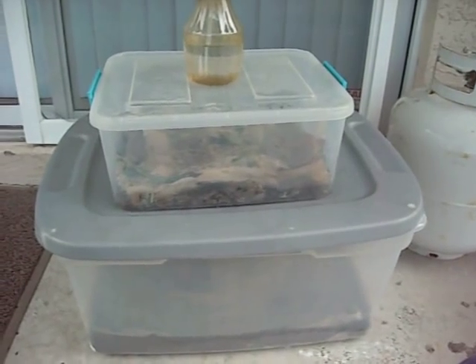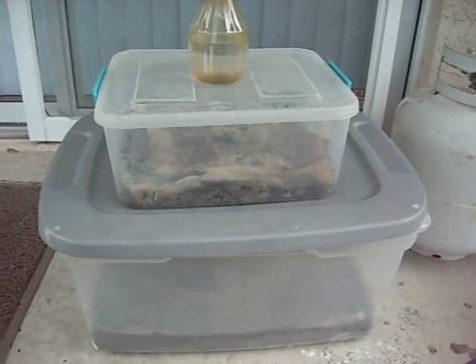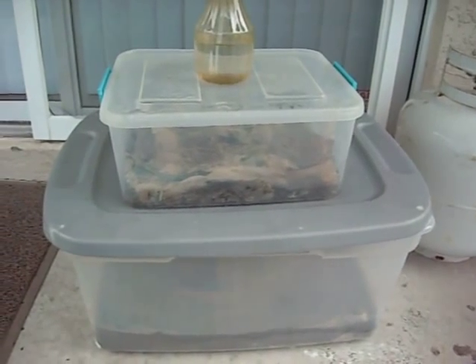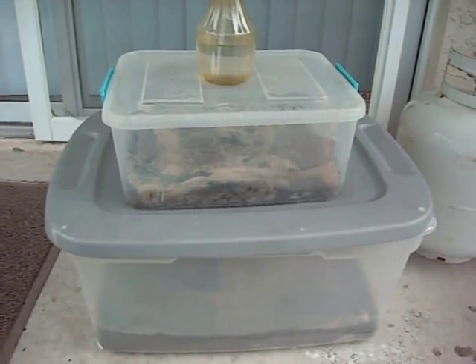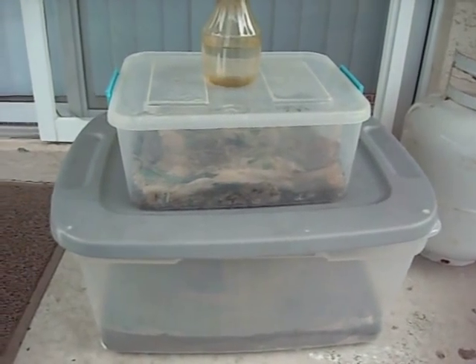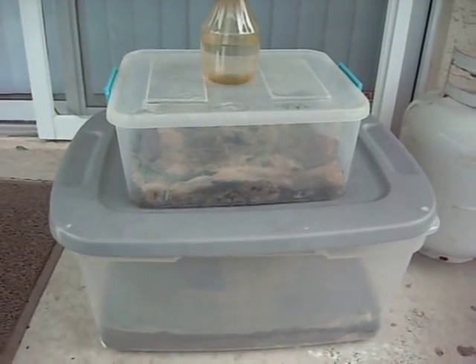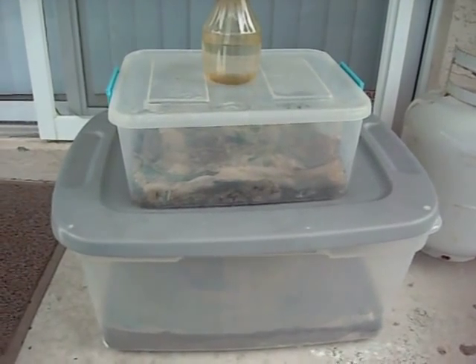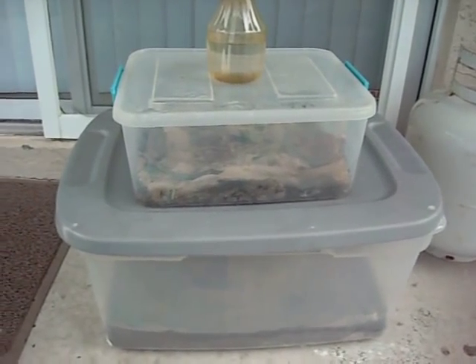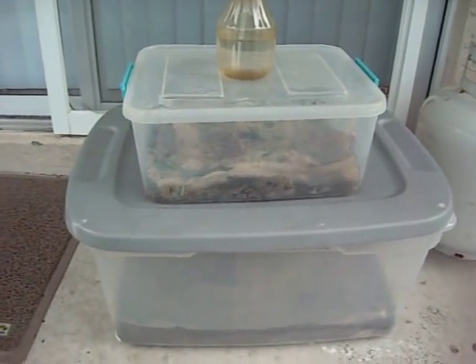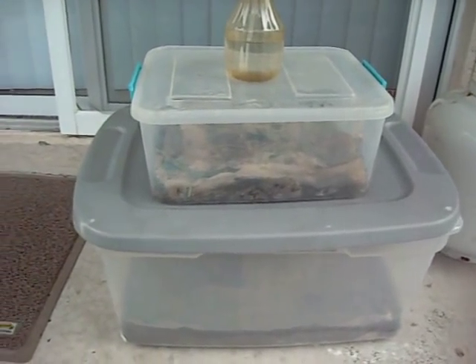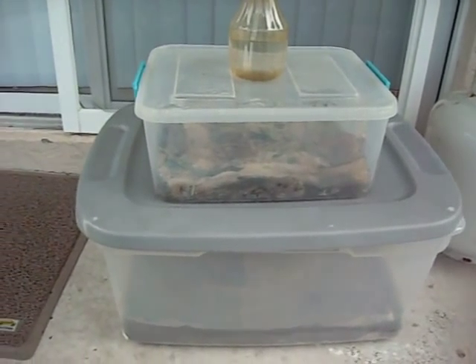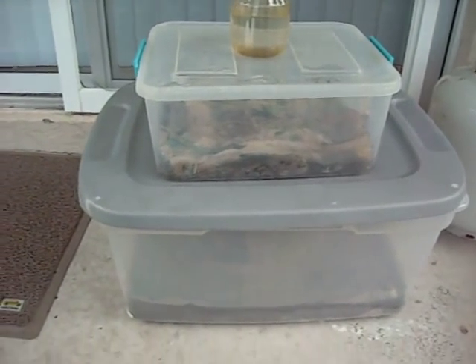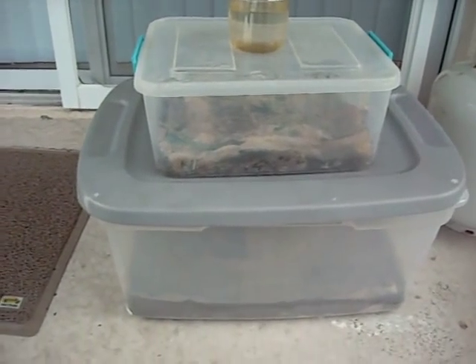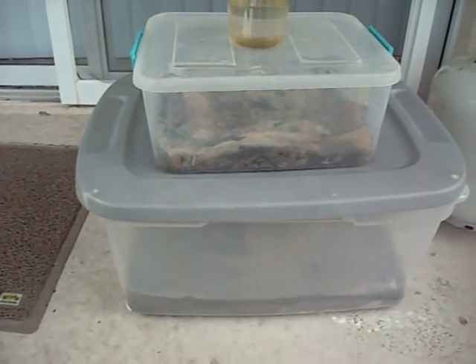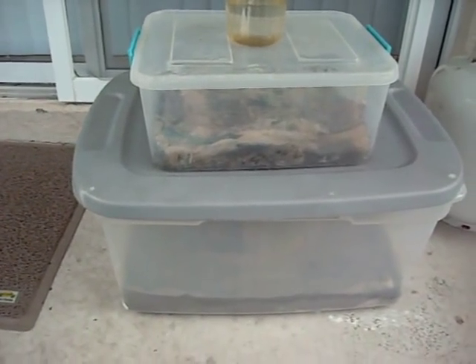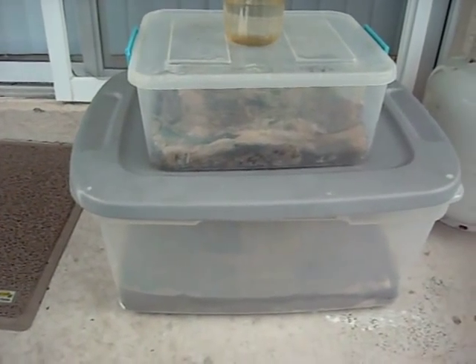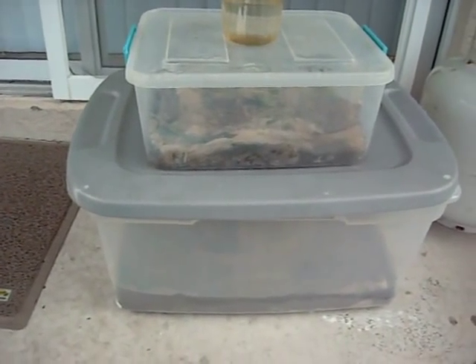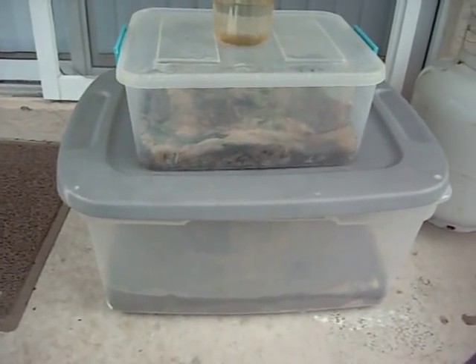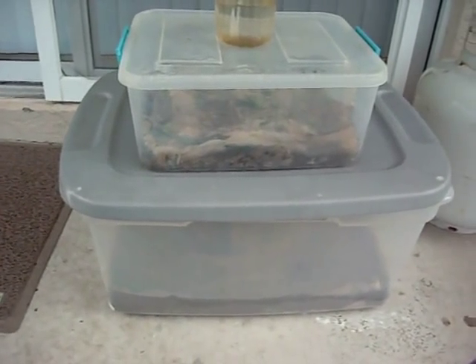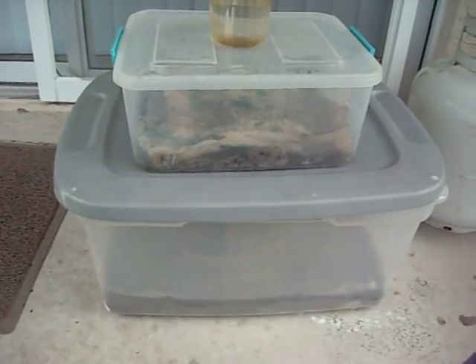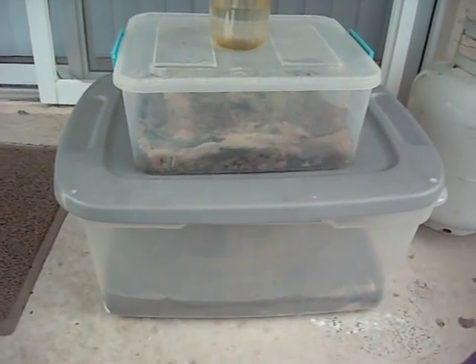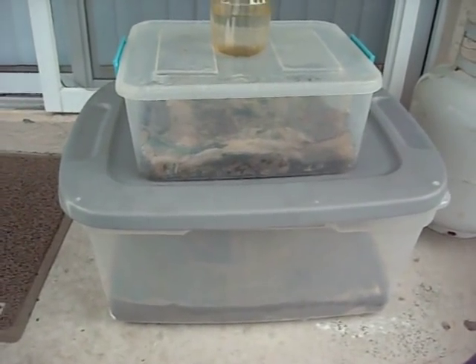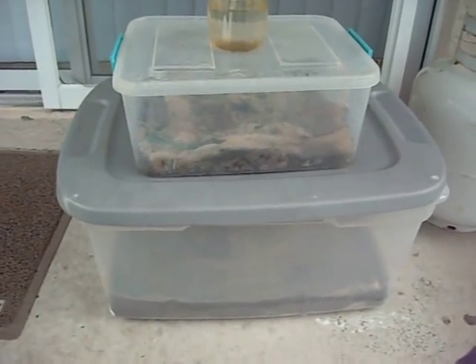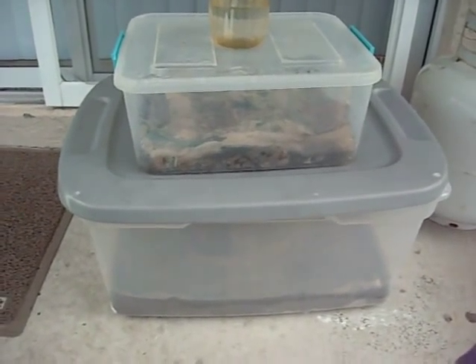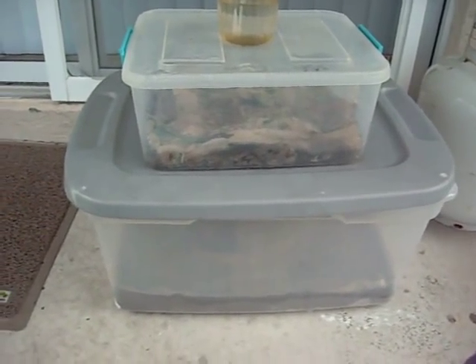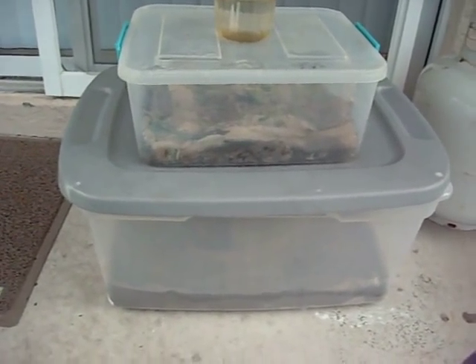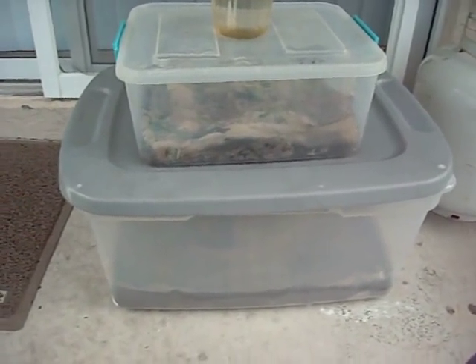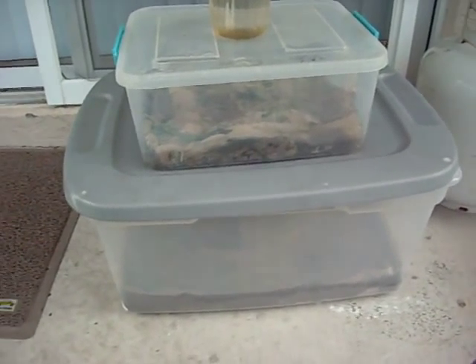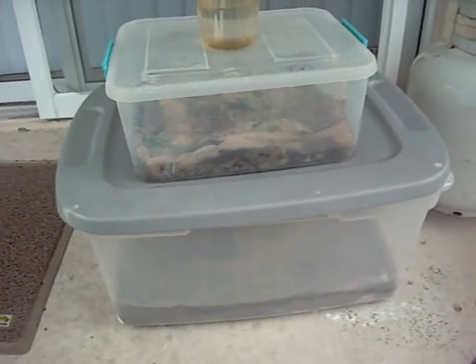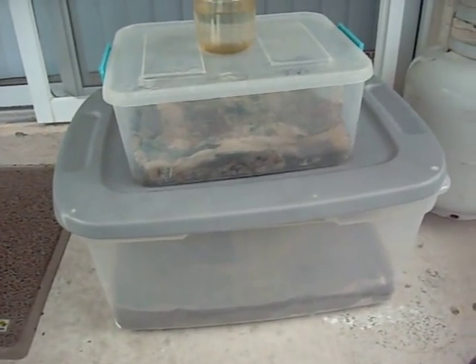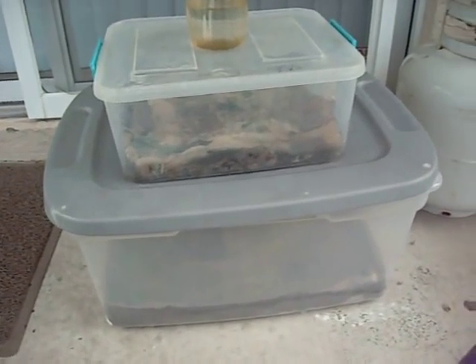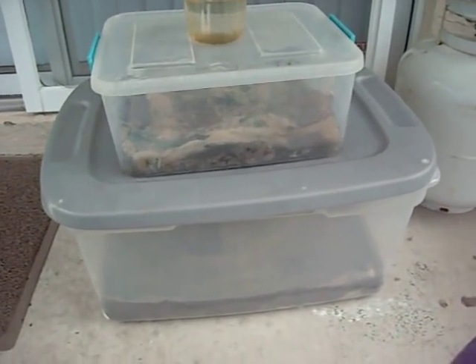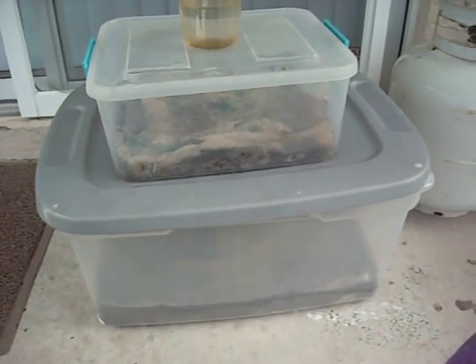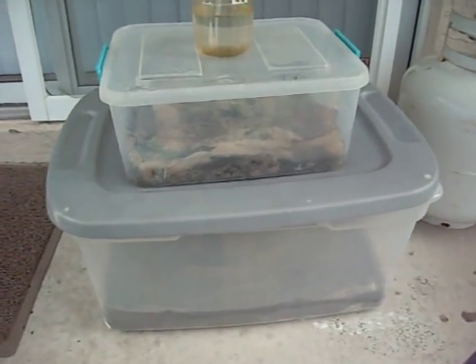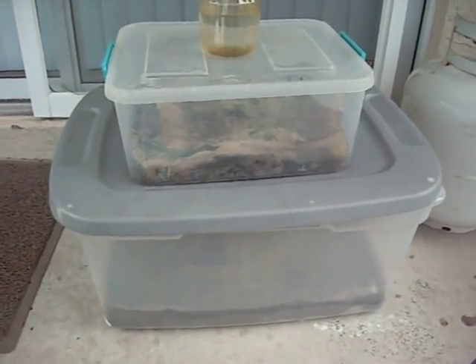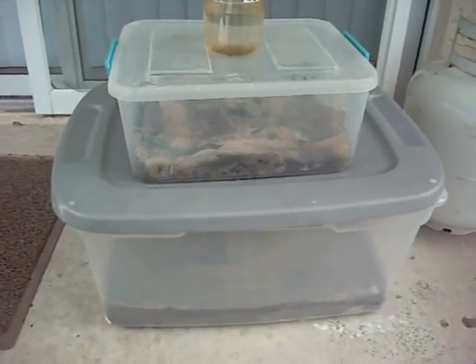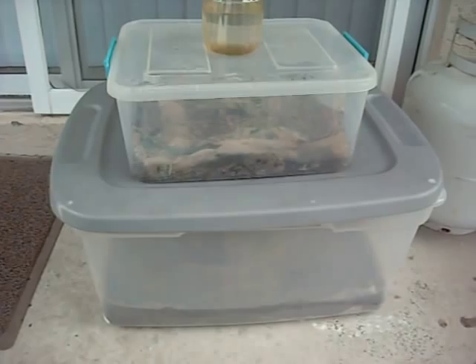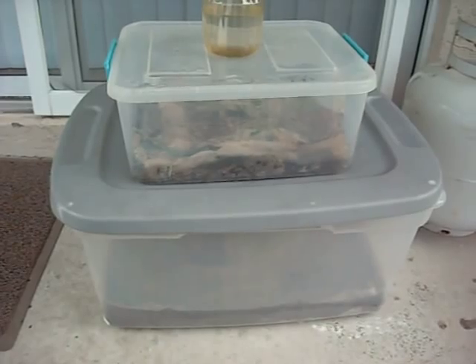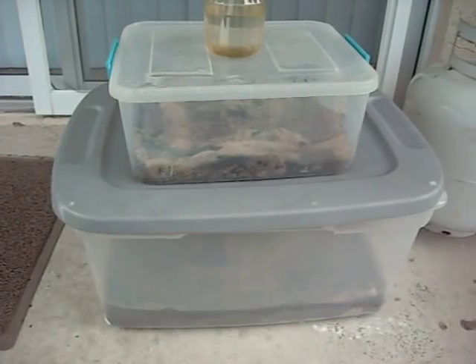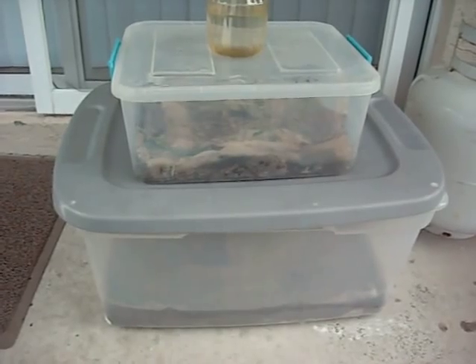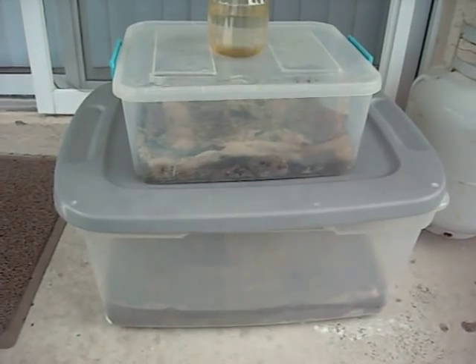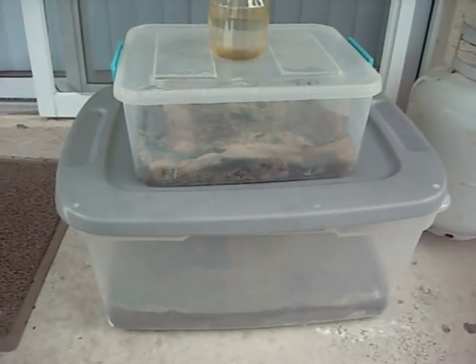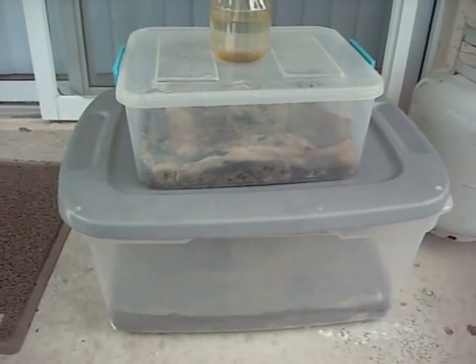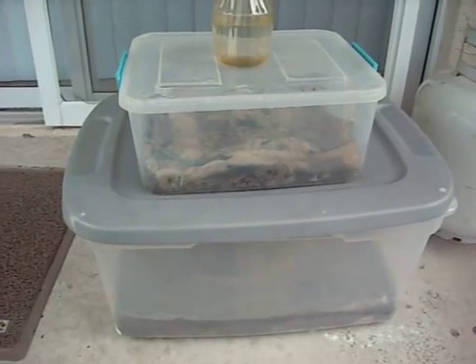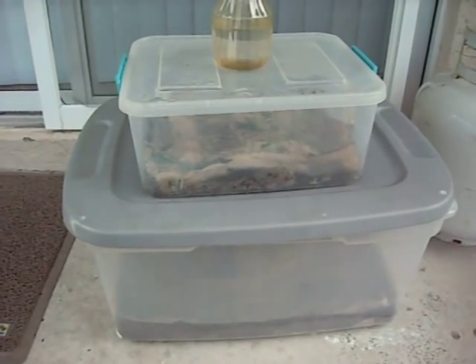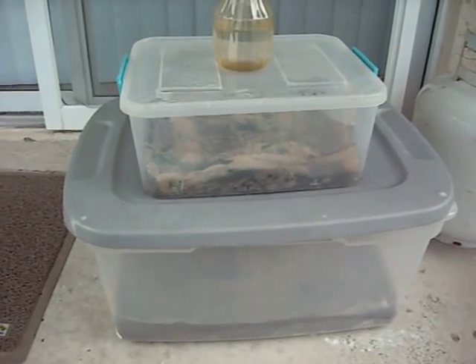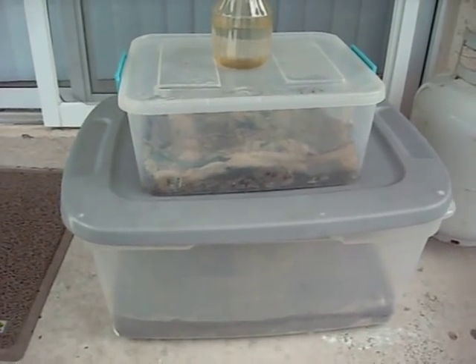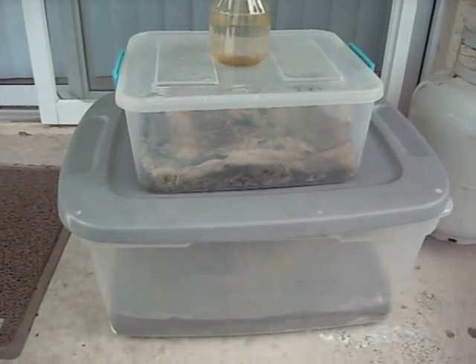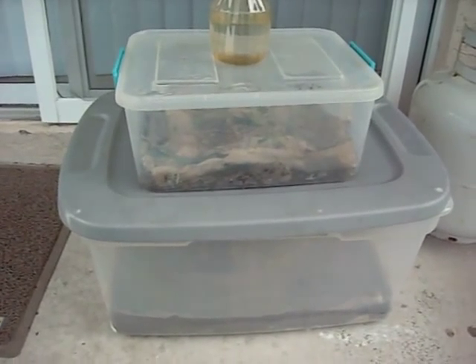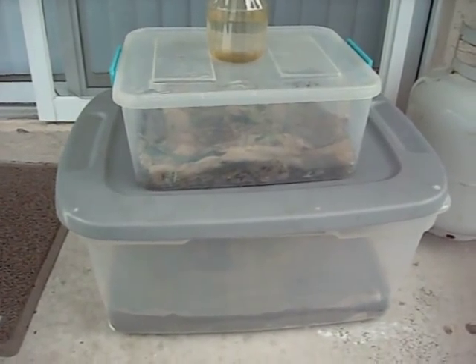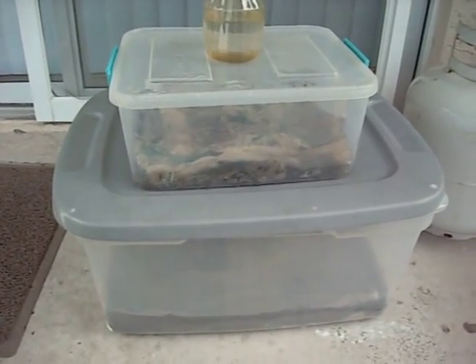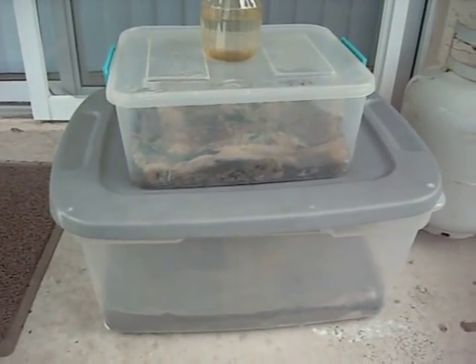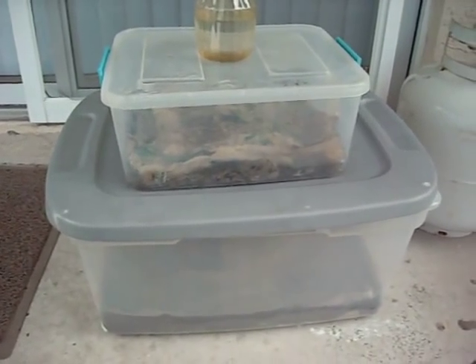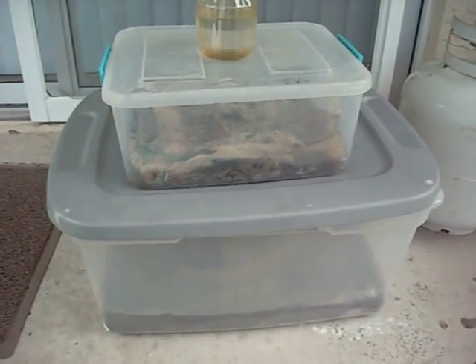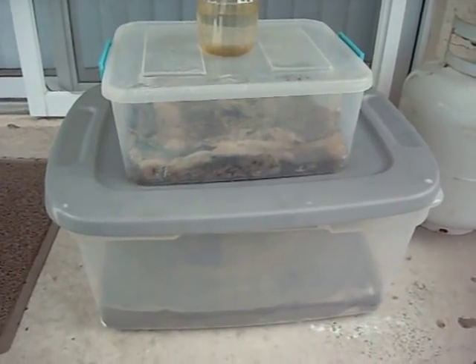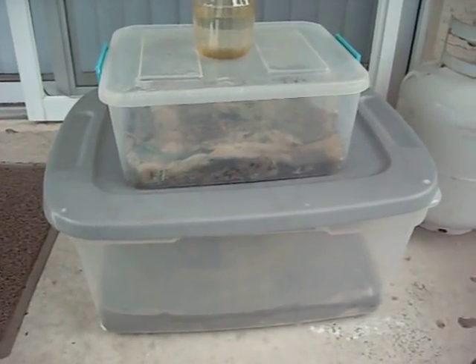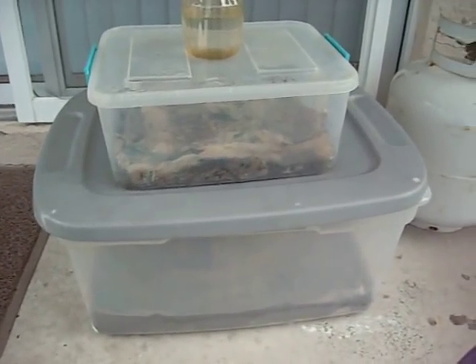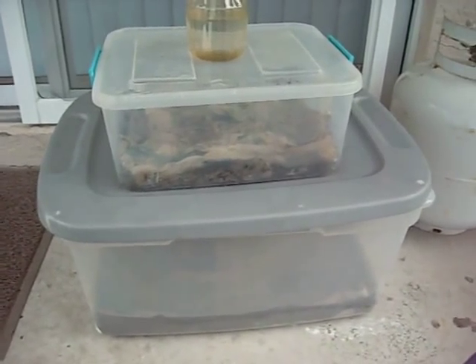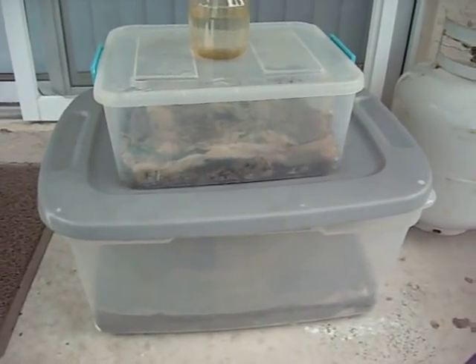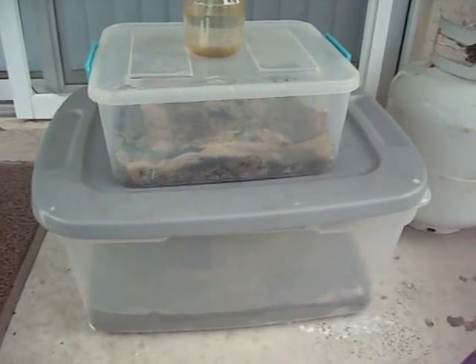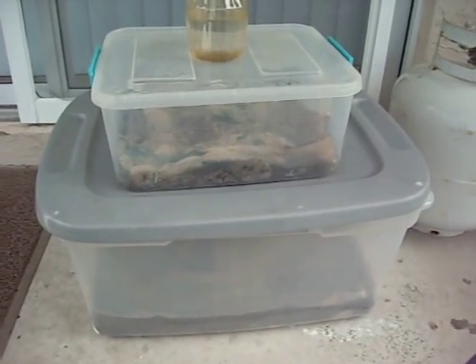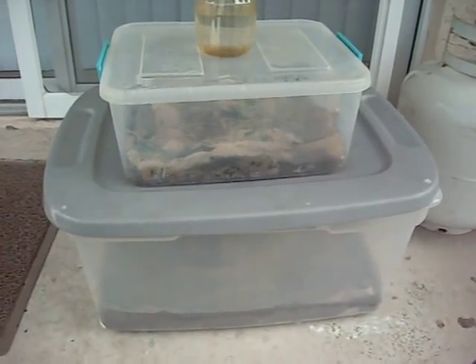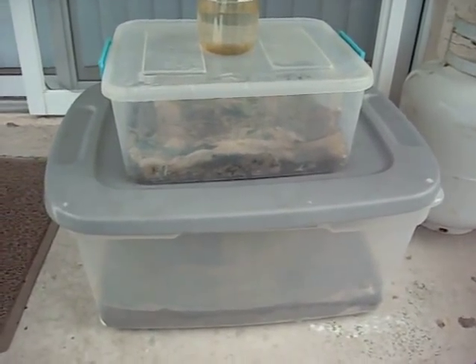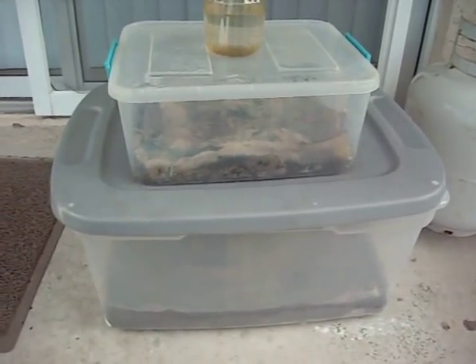Hi, this is Crawdad Outdoors, I'm Crawdad, and today I'm going to be showing you my worm farms that I made.